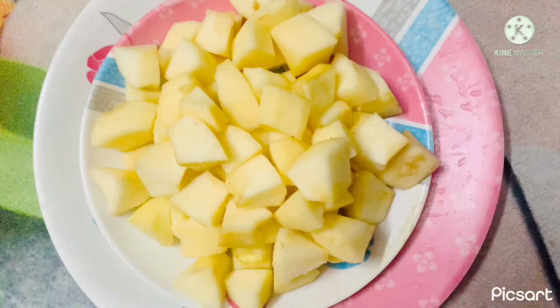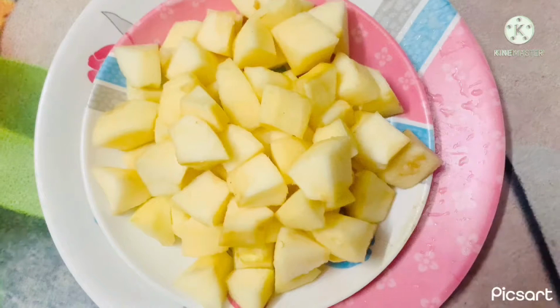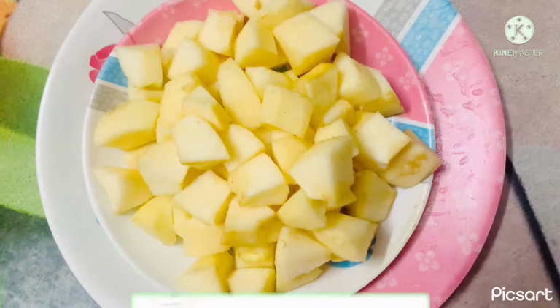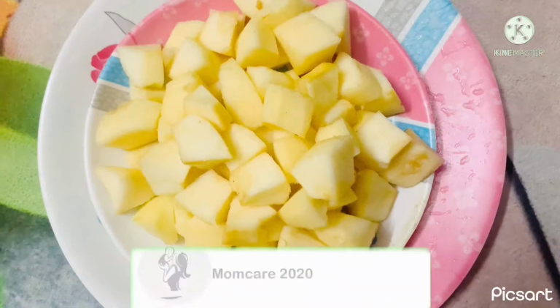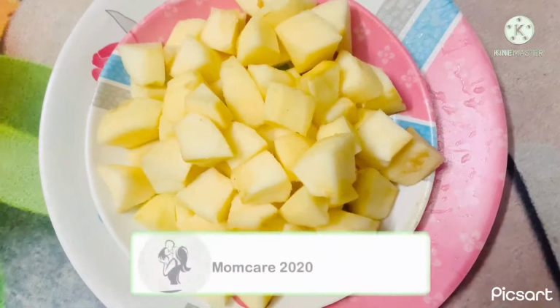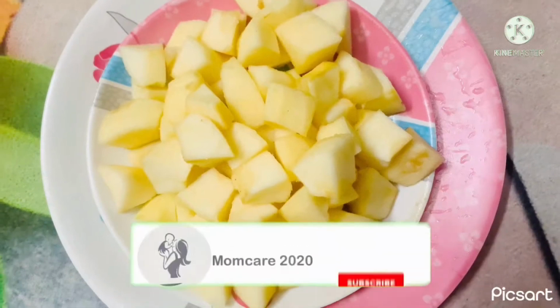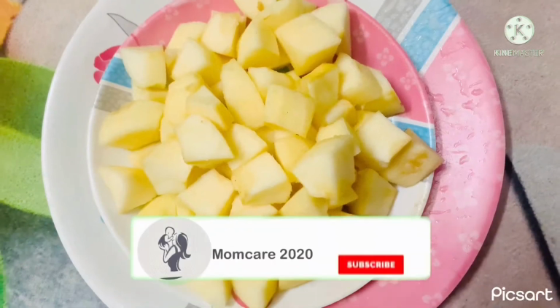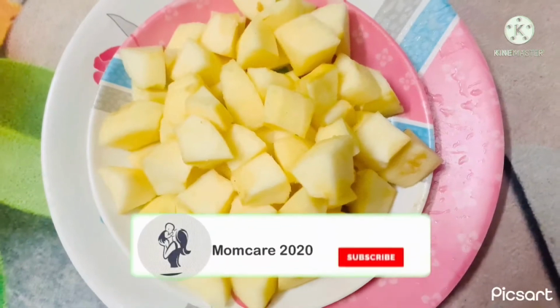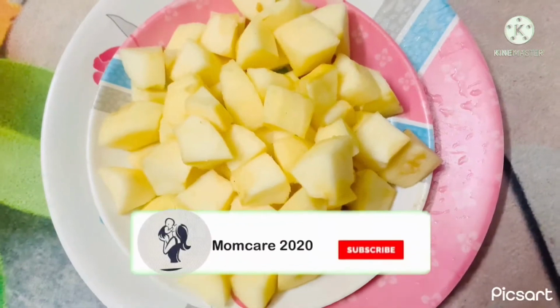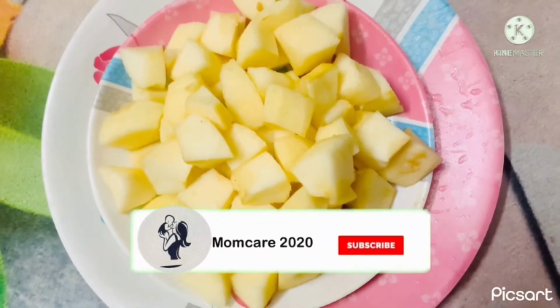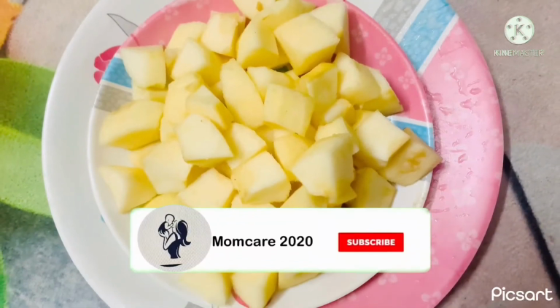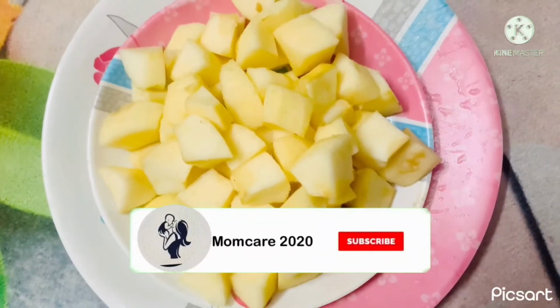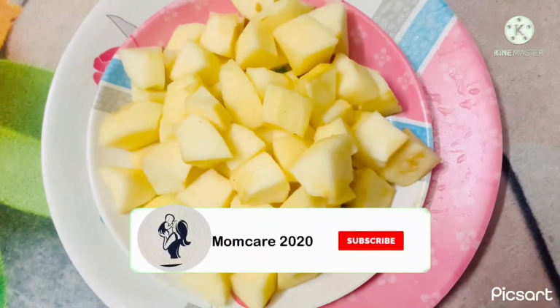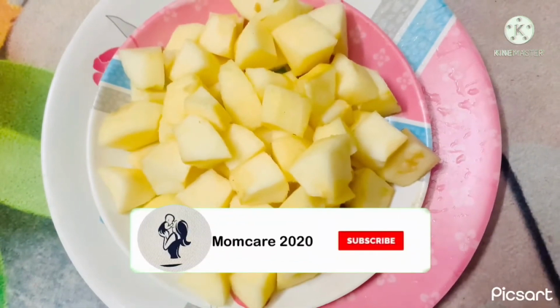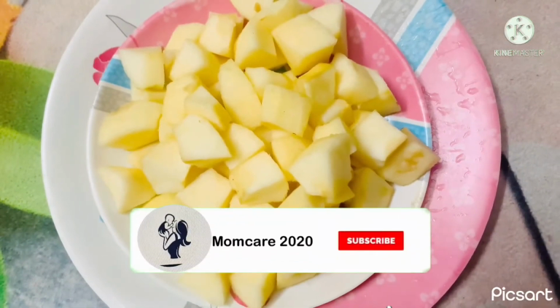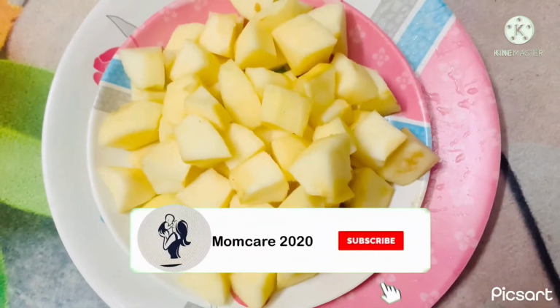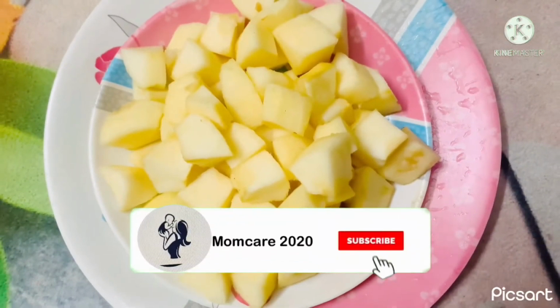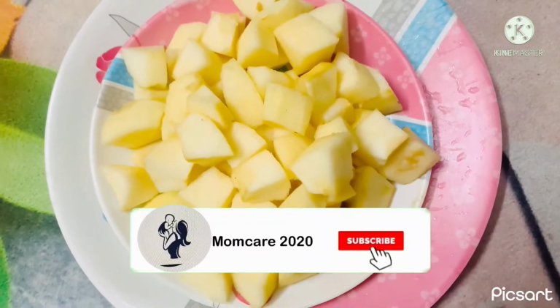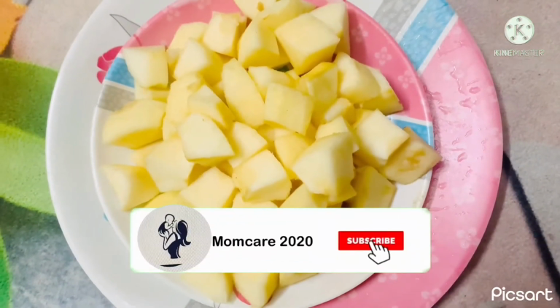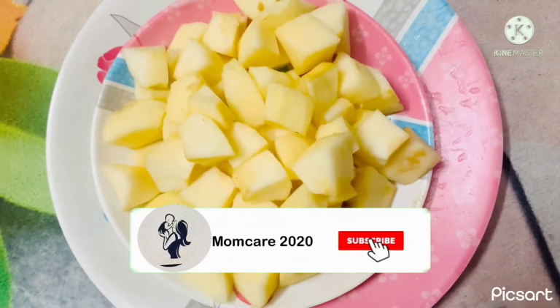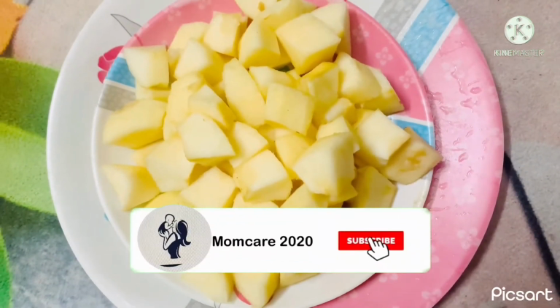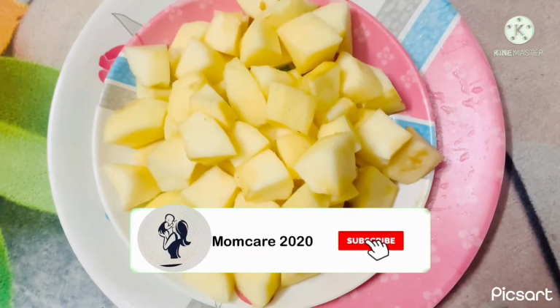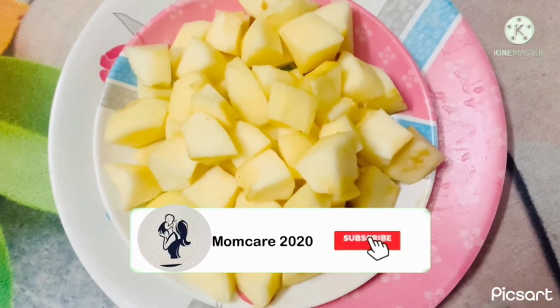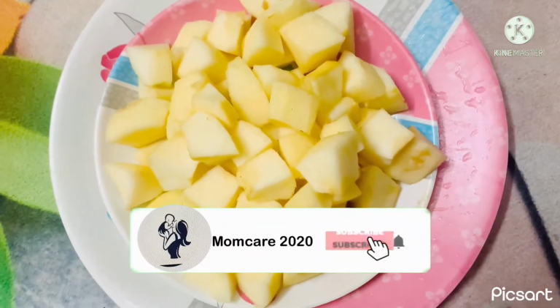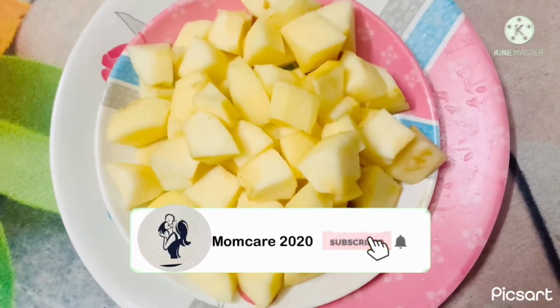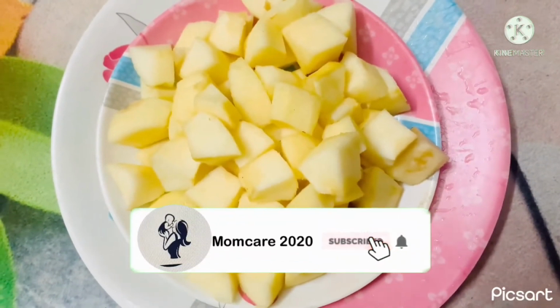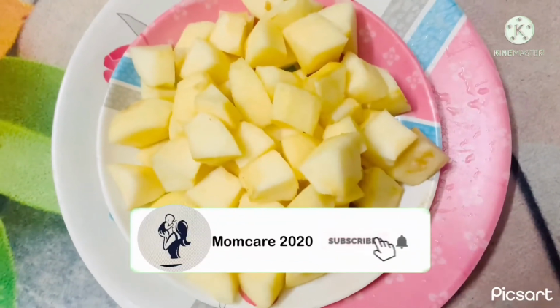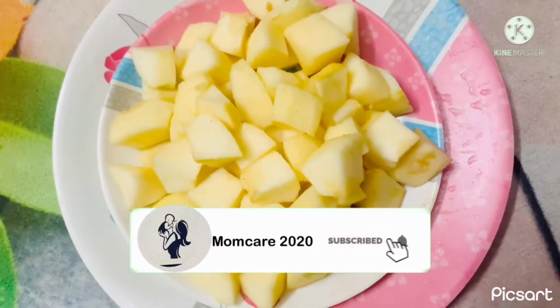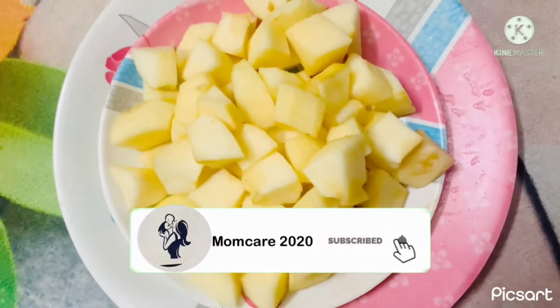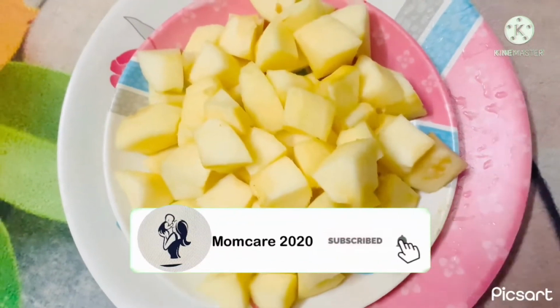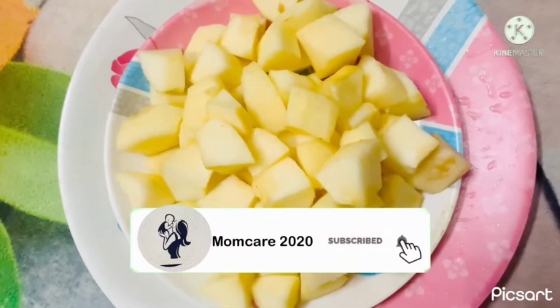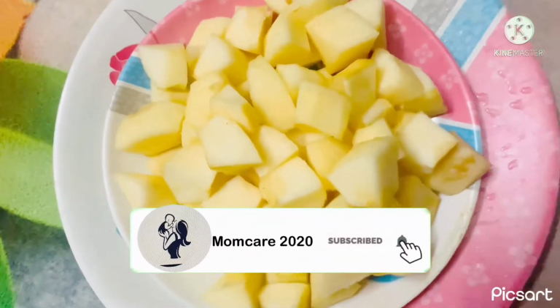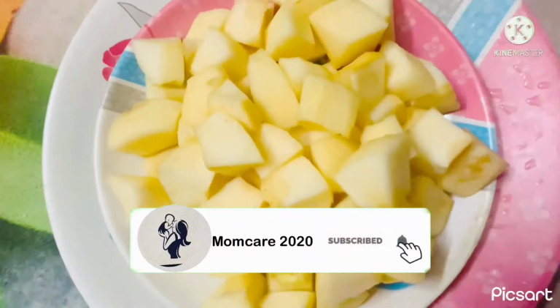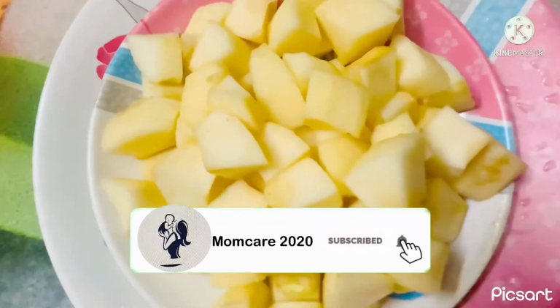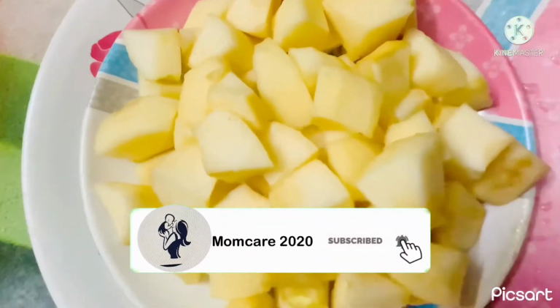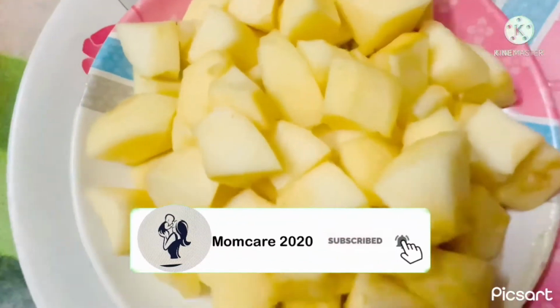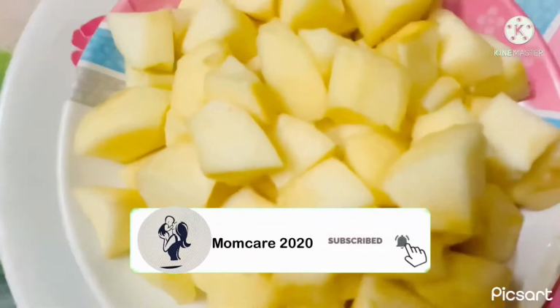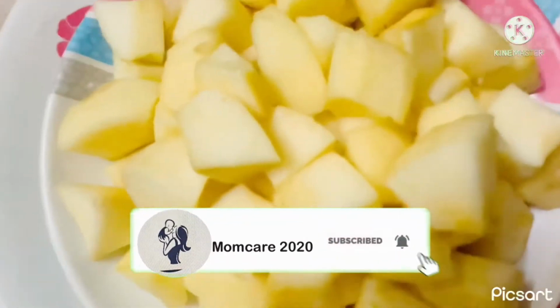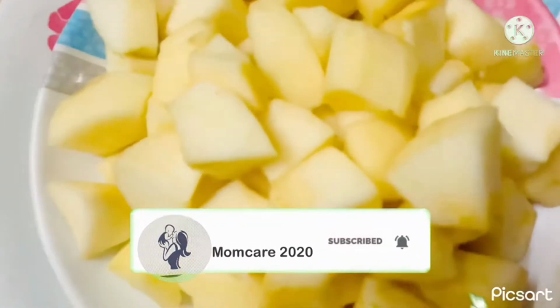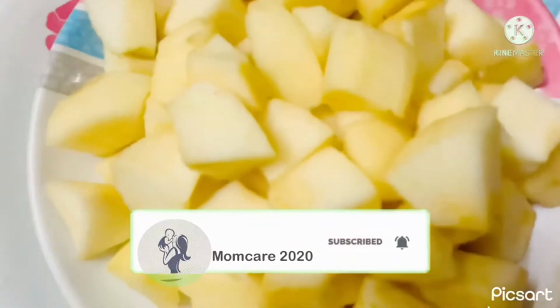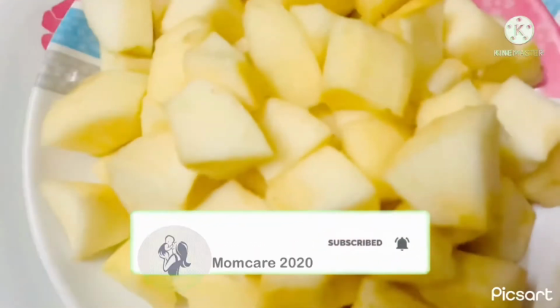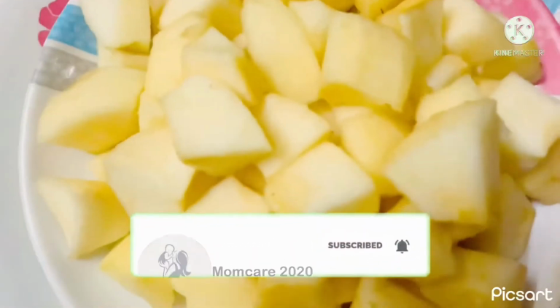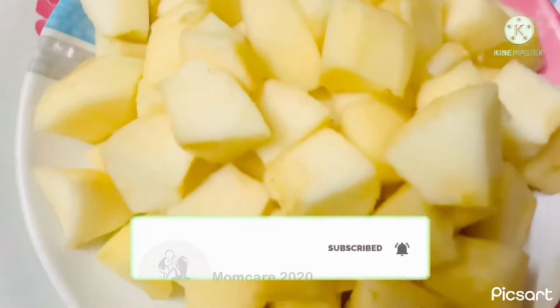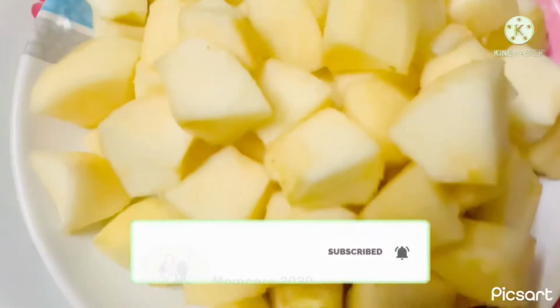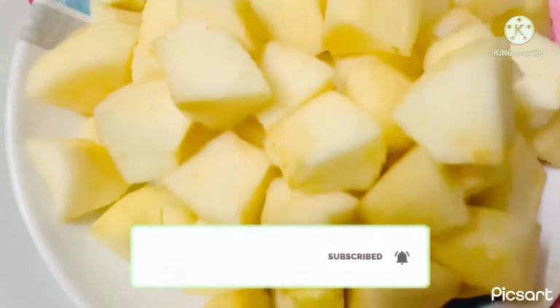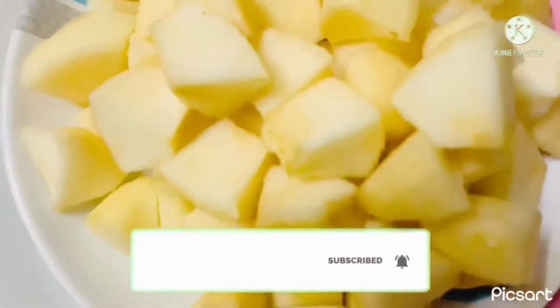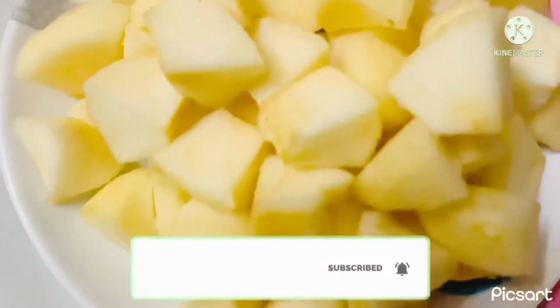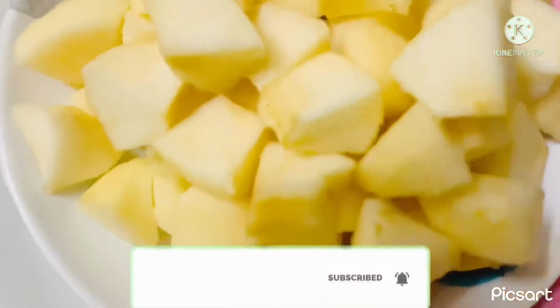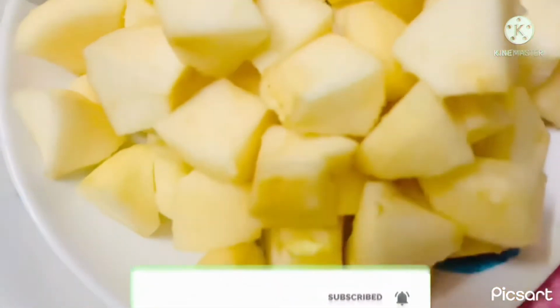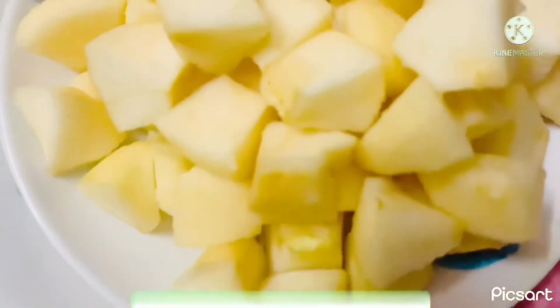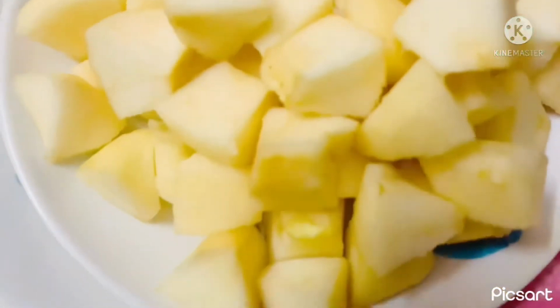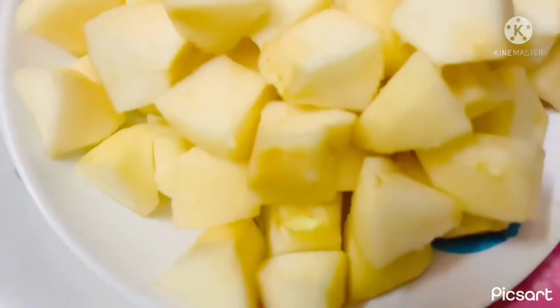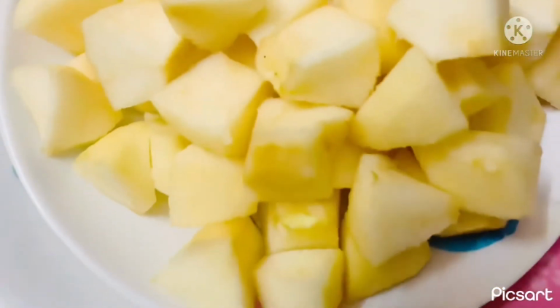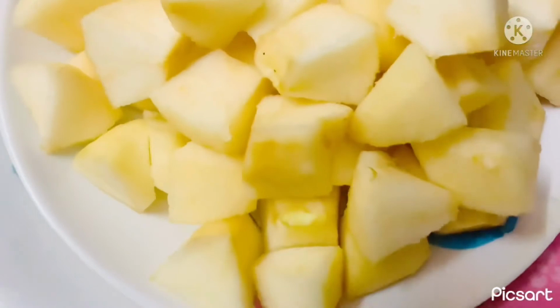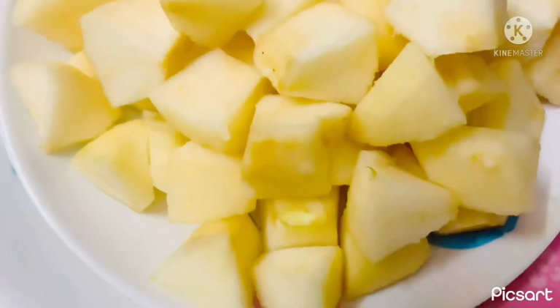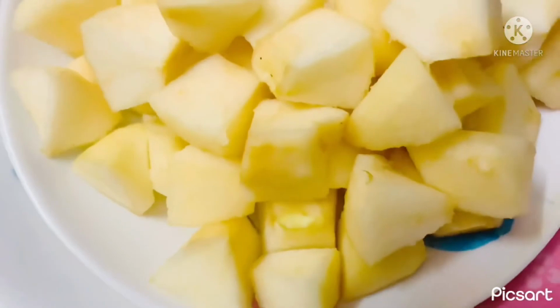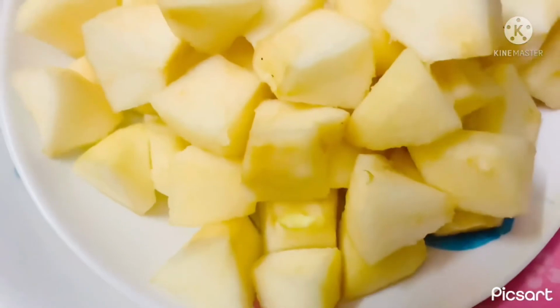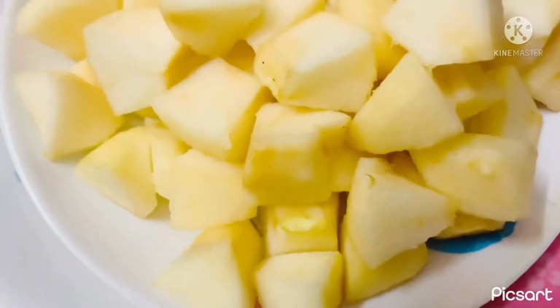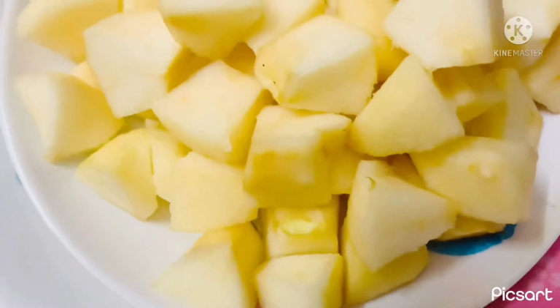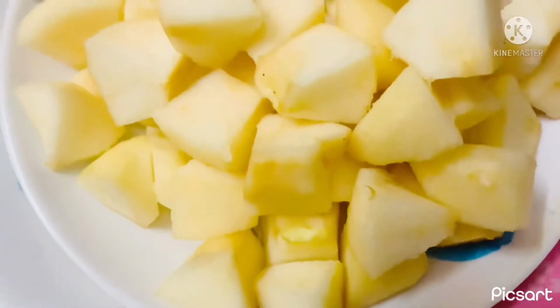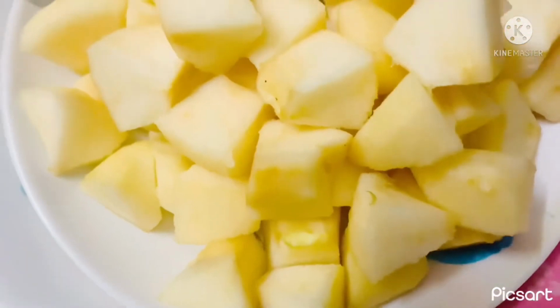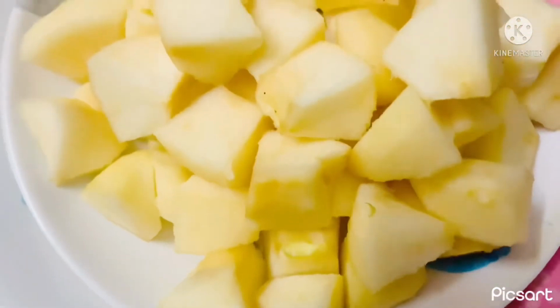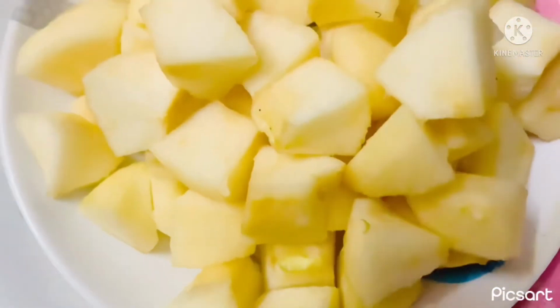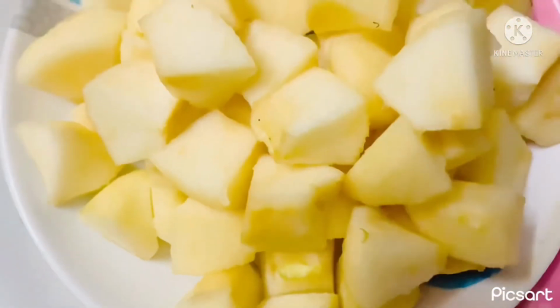Hi guys! Welcome back to MomCat 2020. Today I am going to show you how to make apple juice.